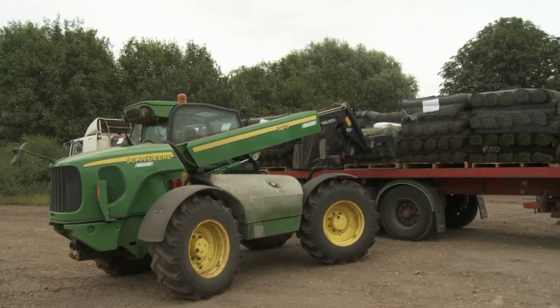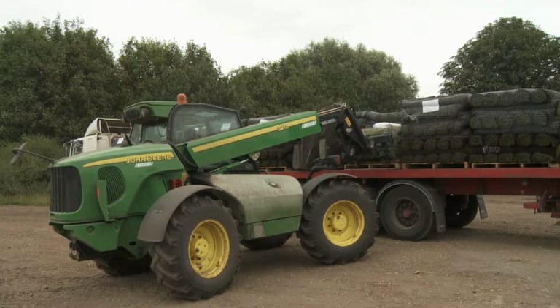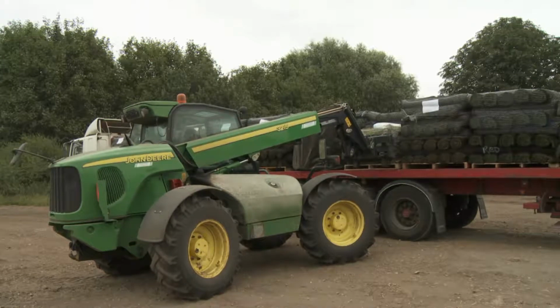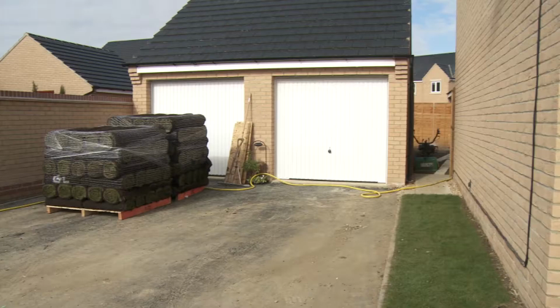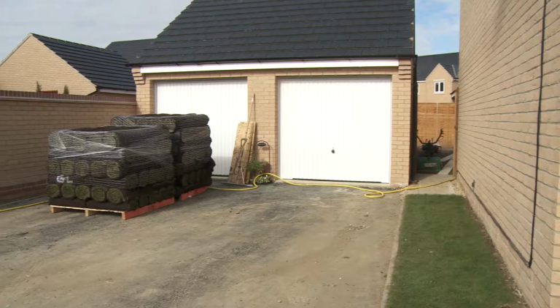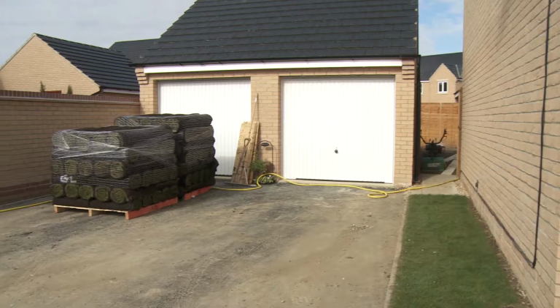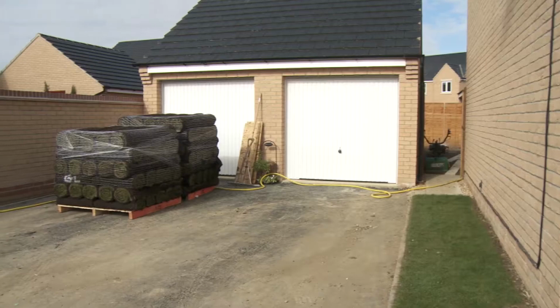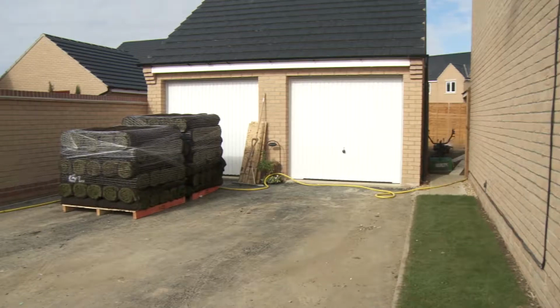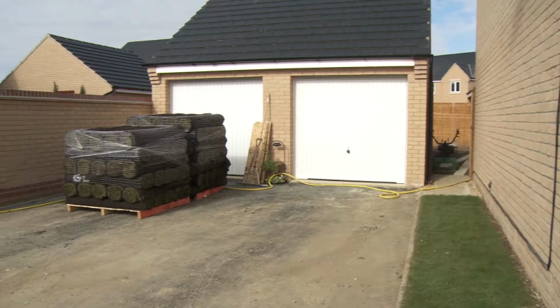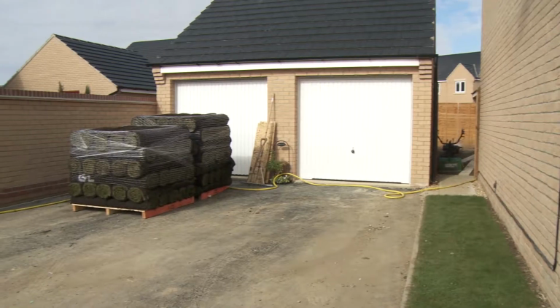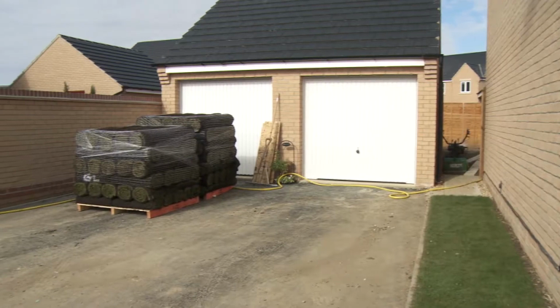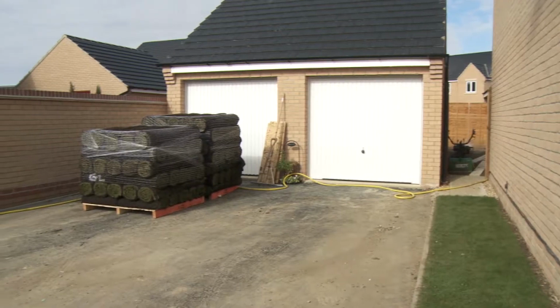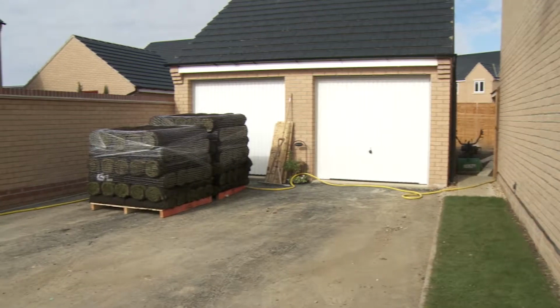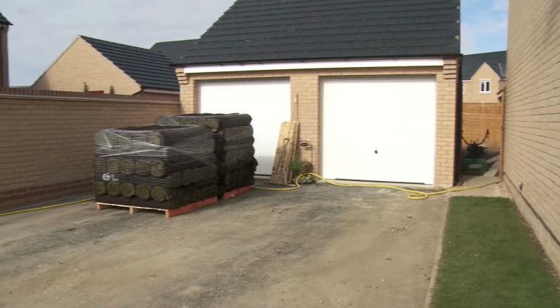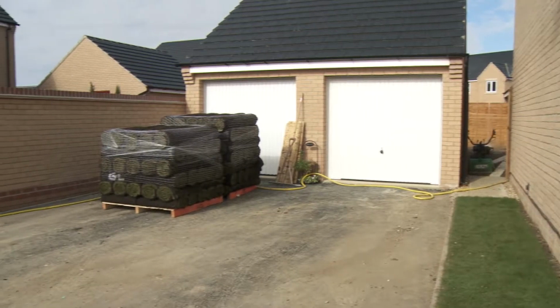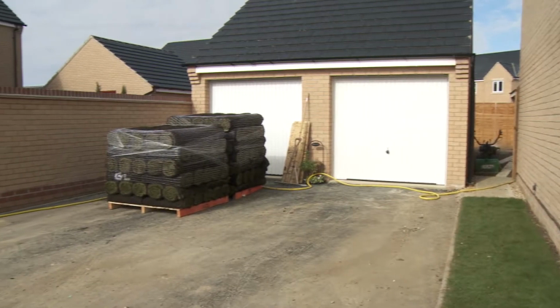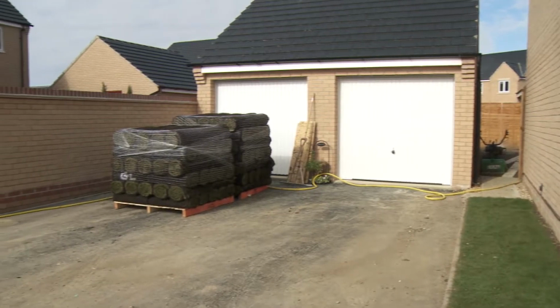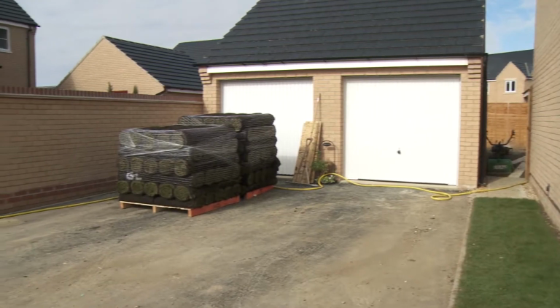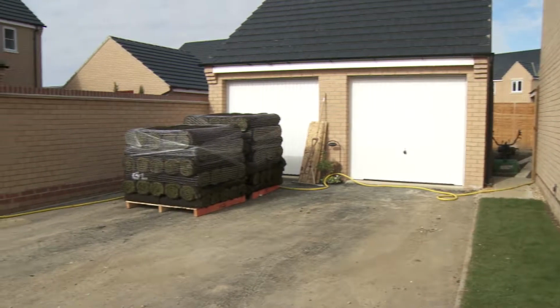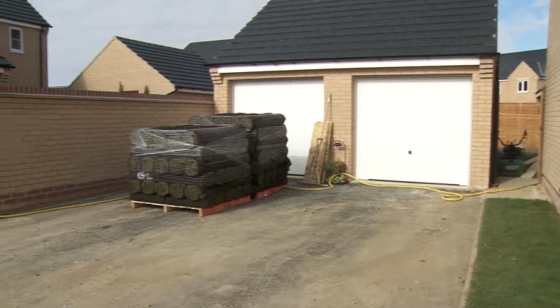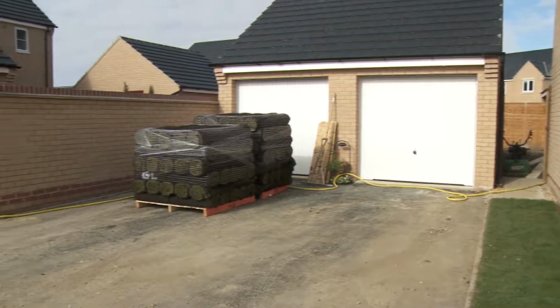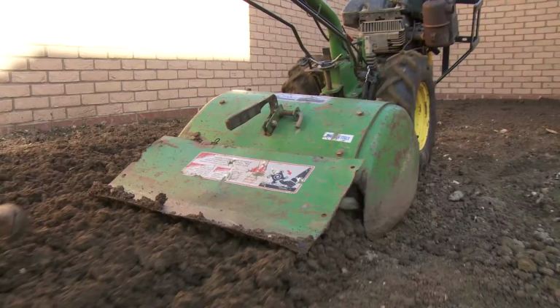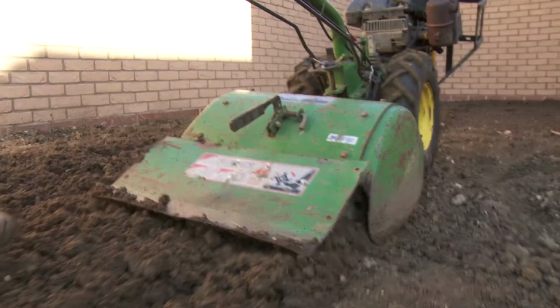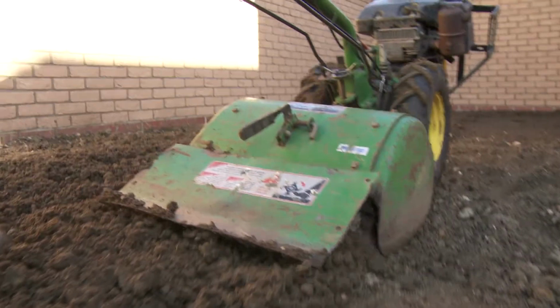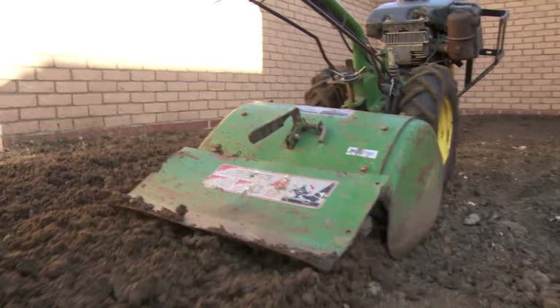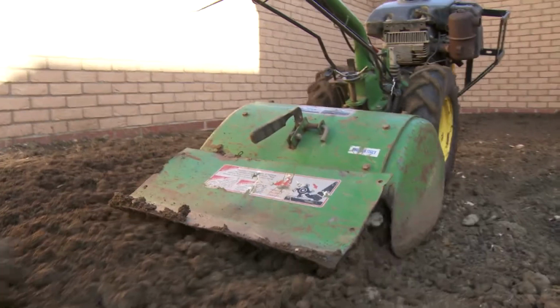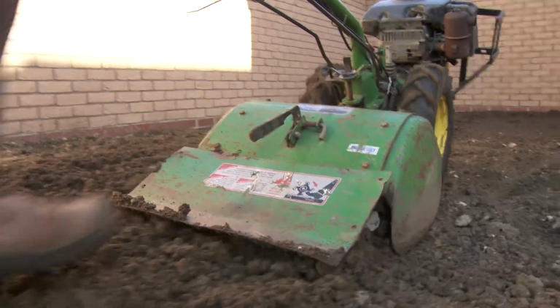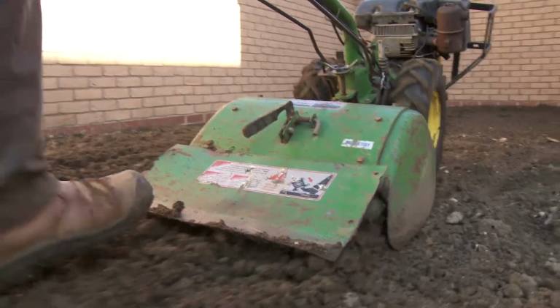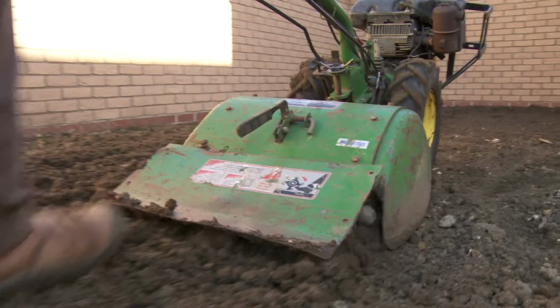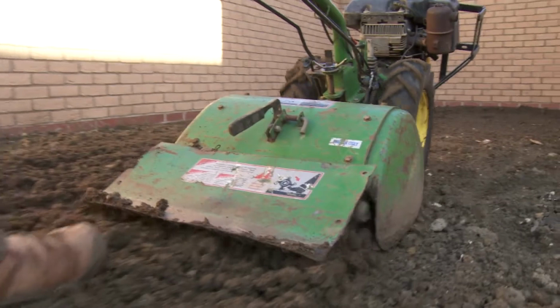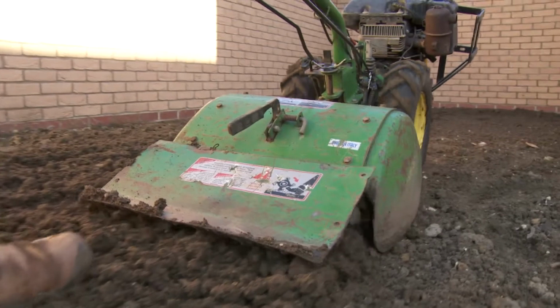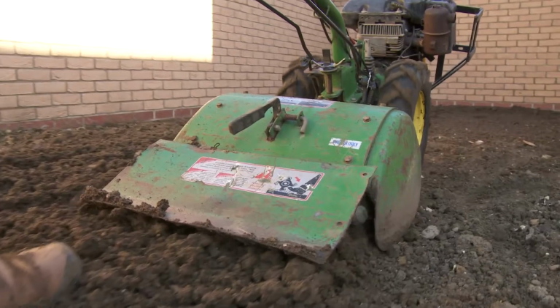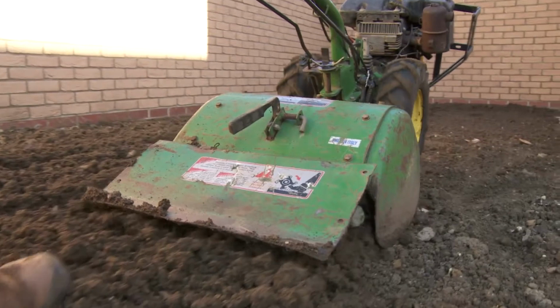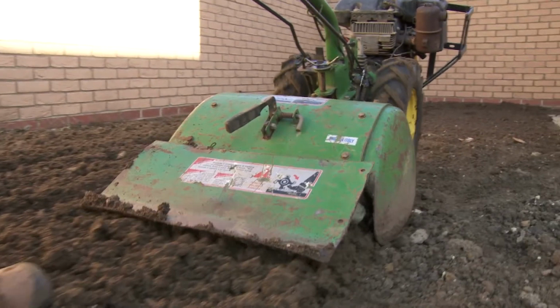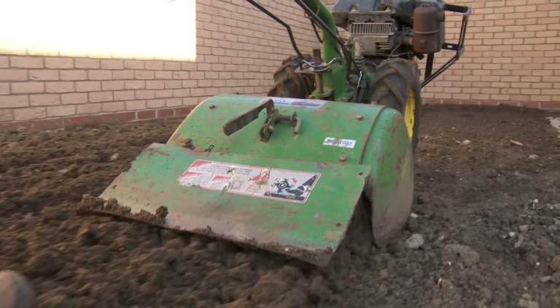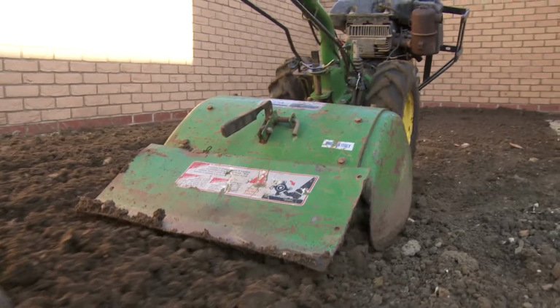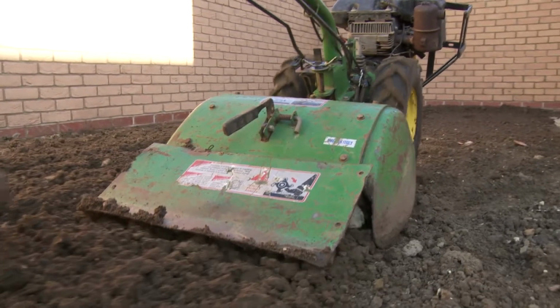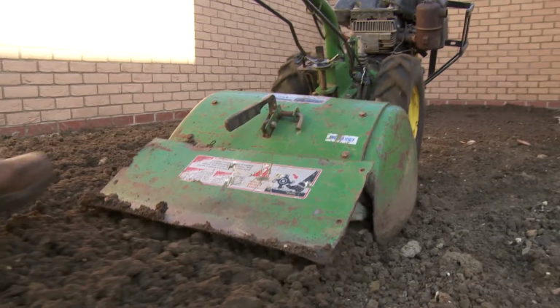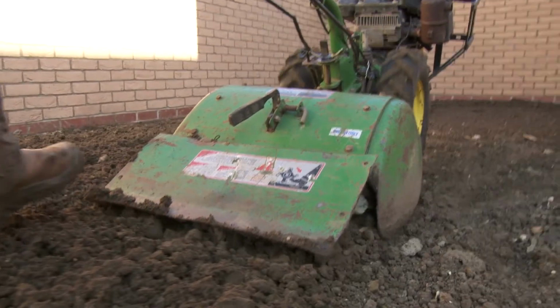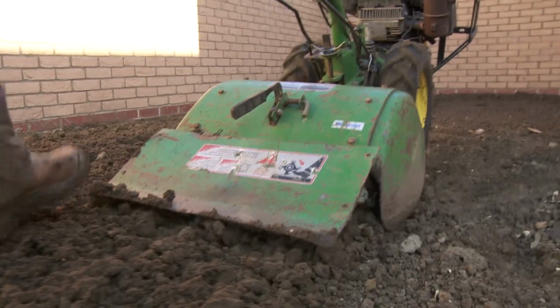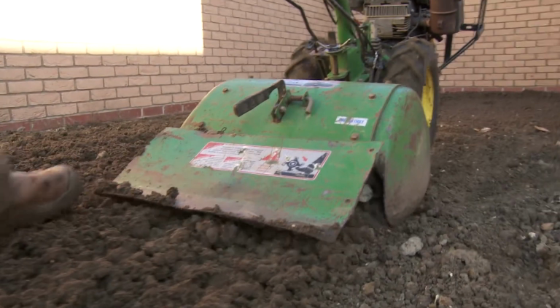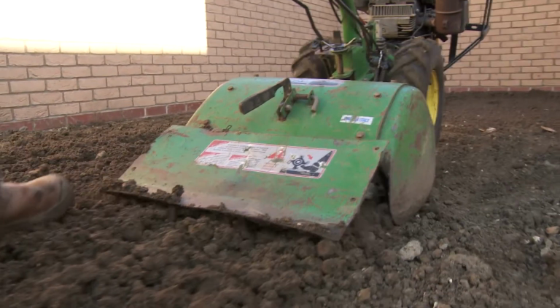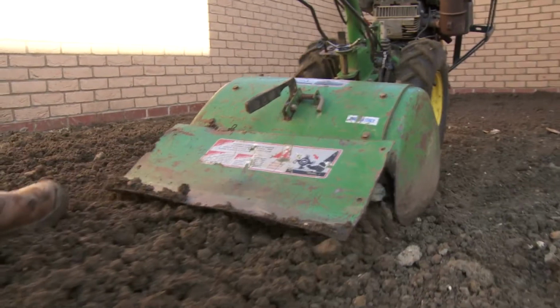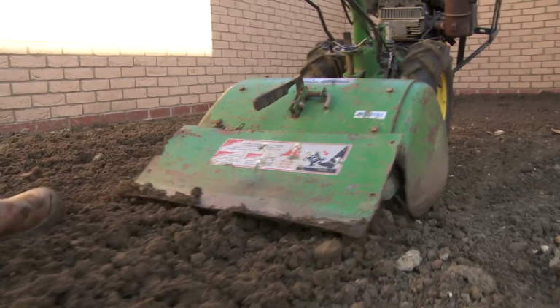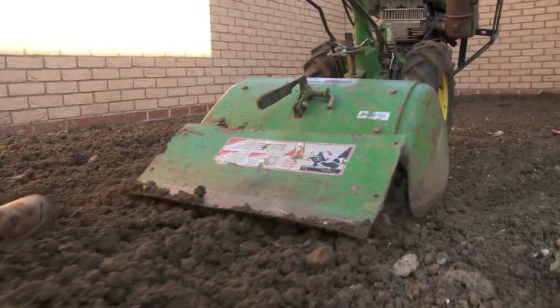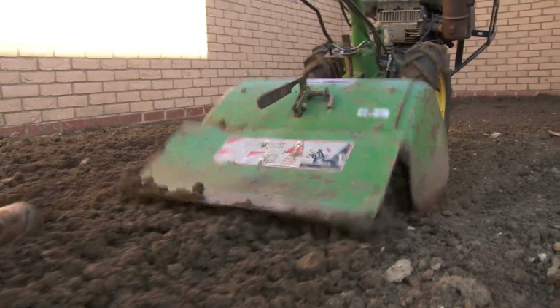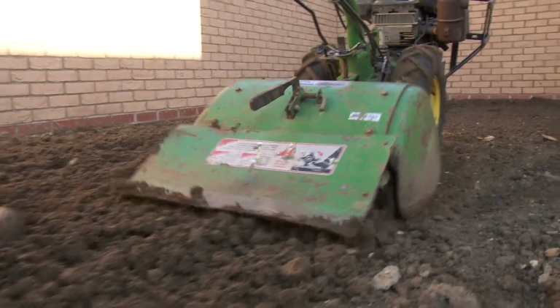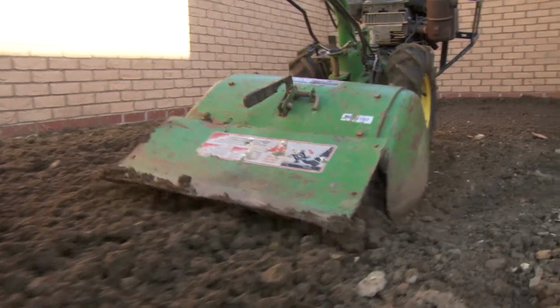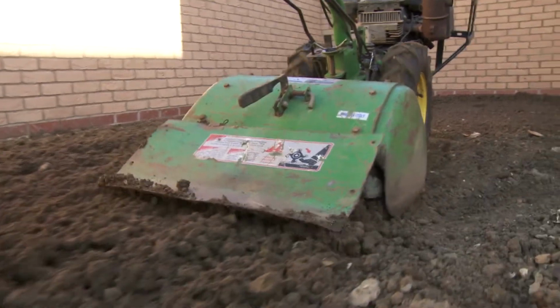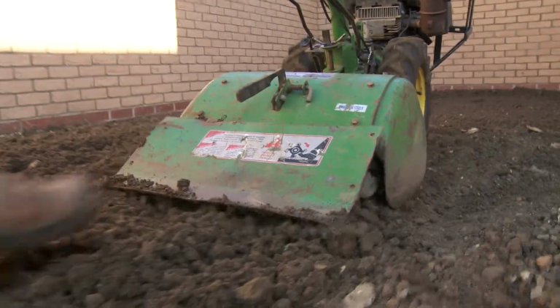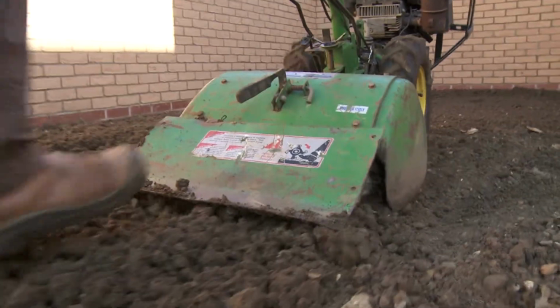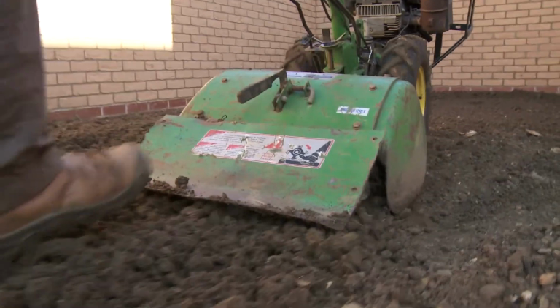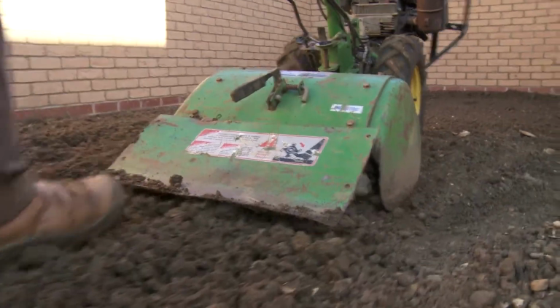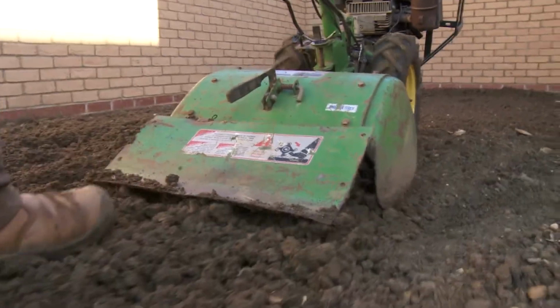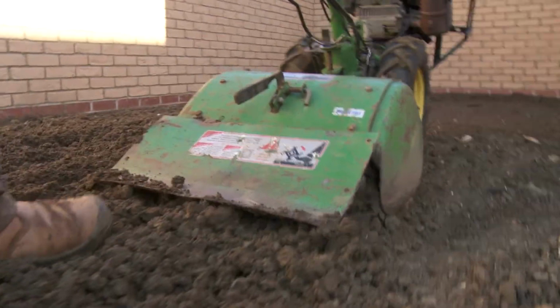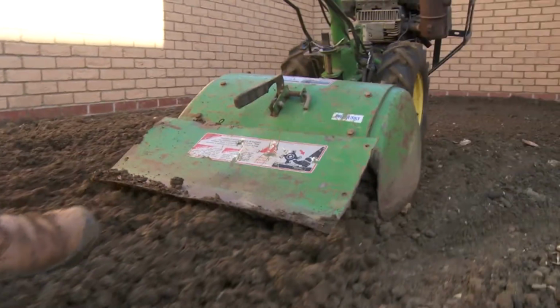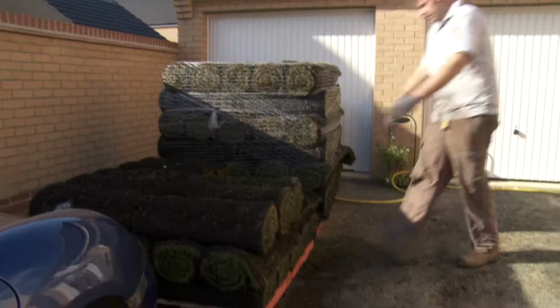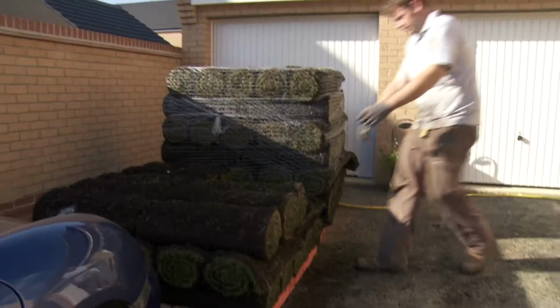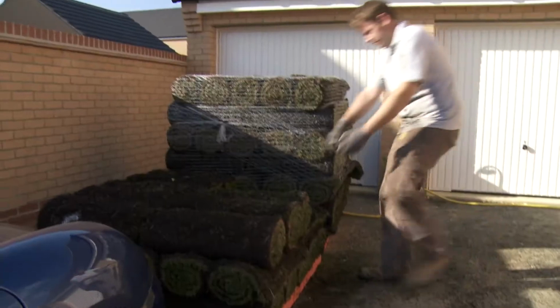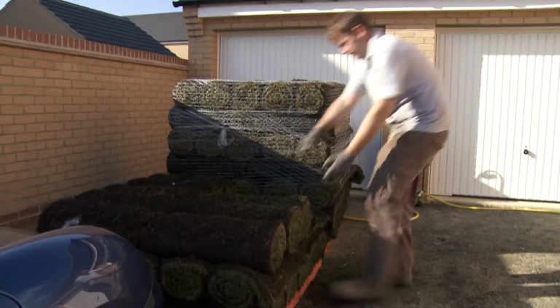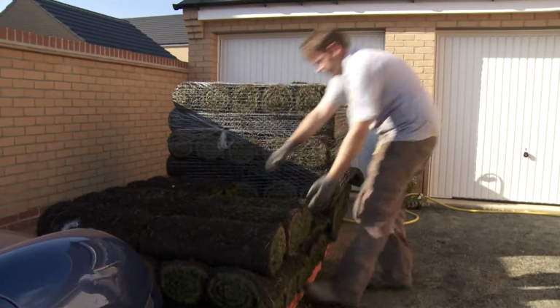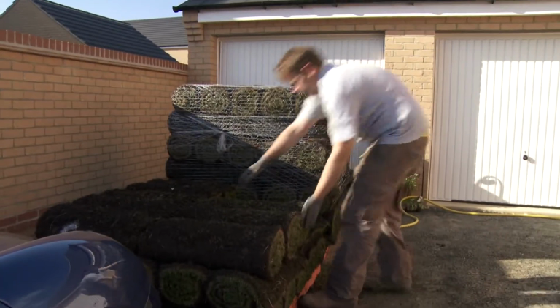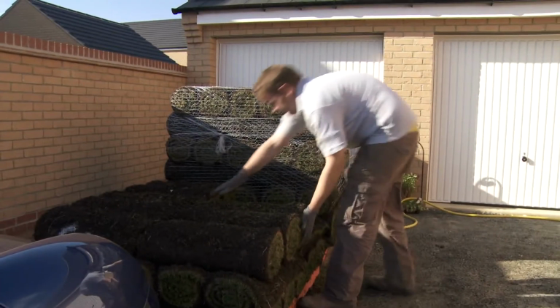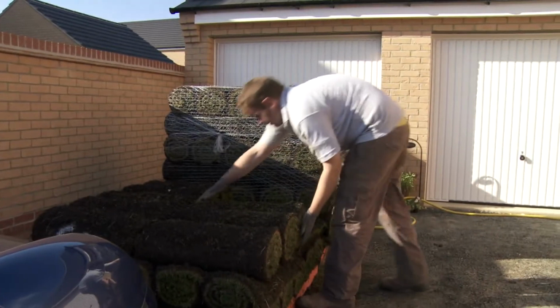It's really important that turf is laid as soon as it's delivered, so it's as well to prepare the ground before ordering your turf.